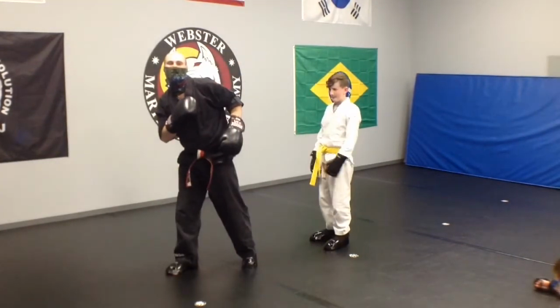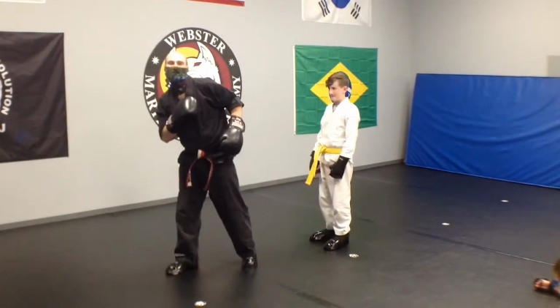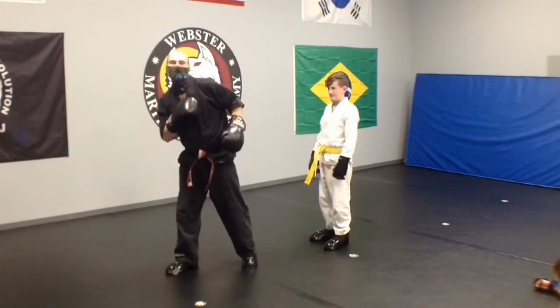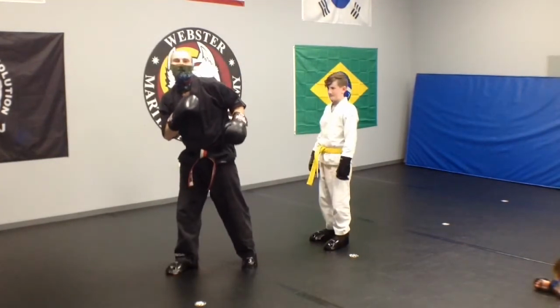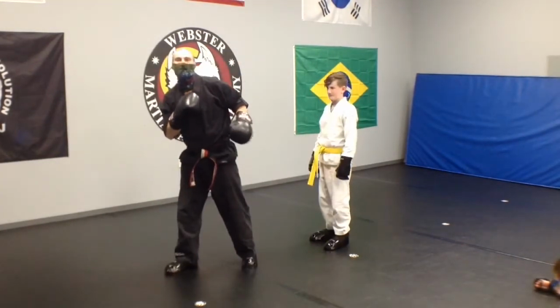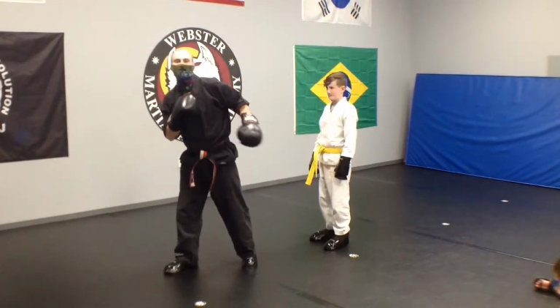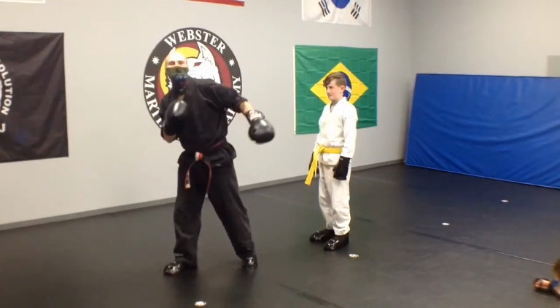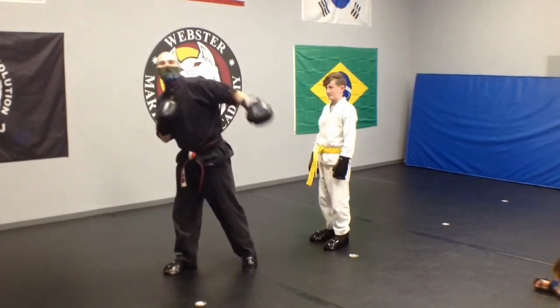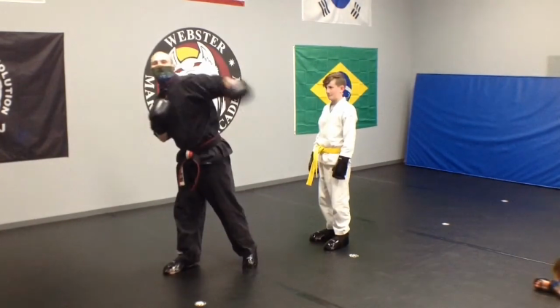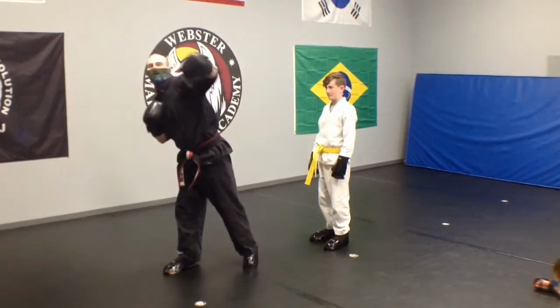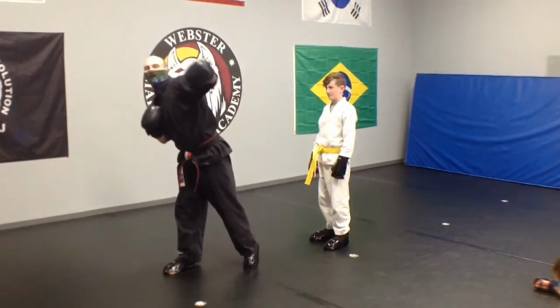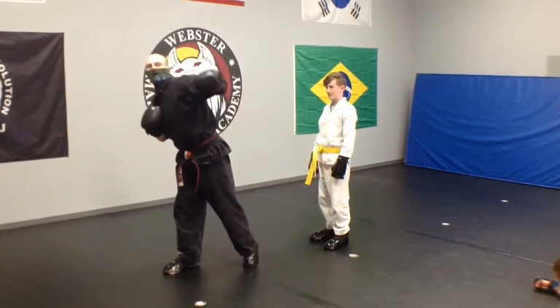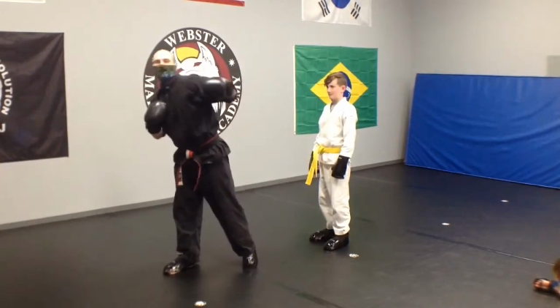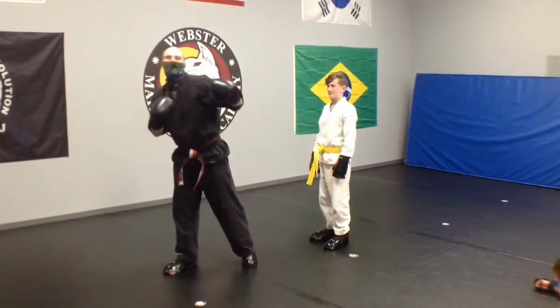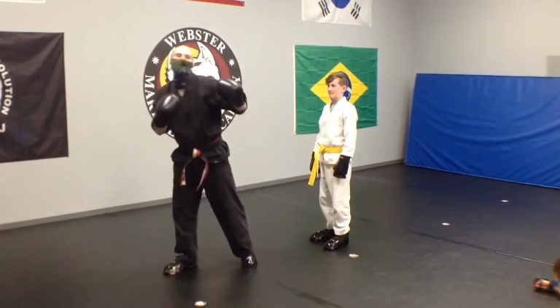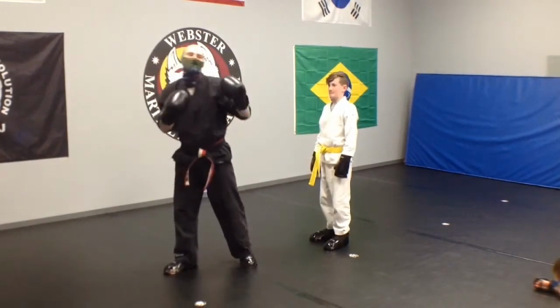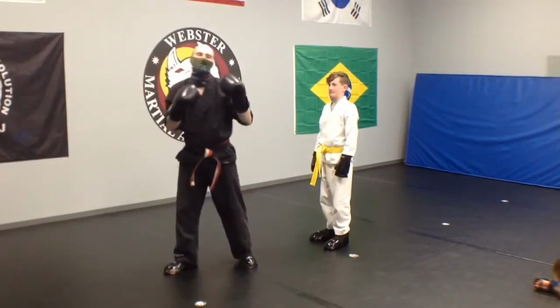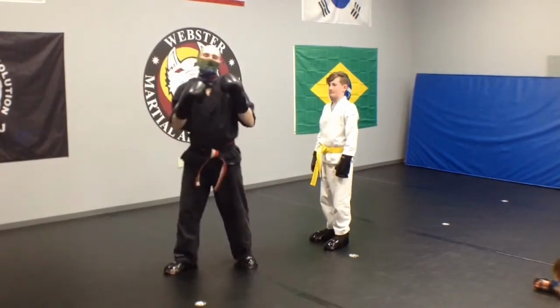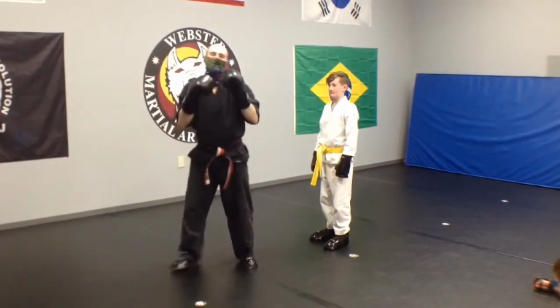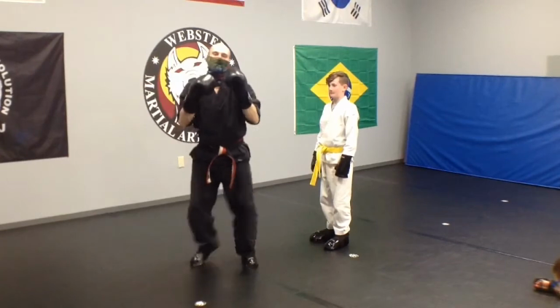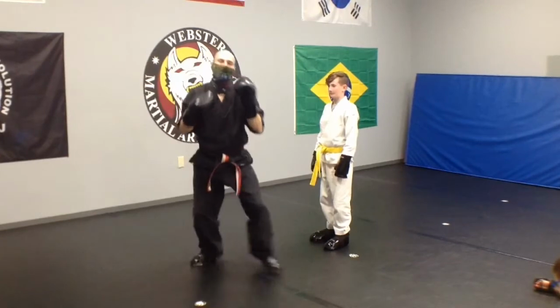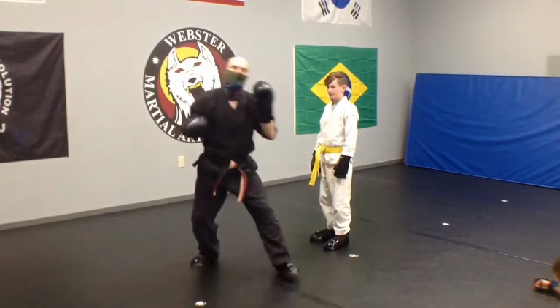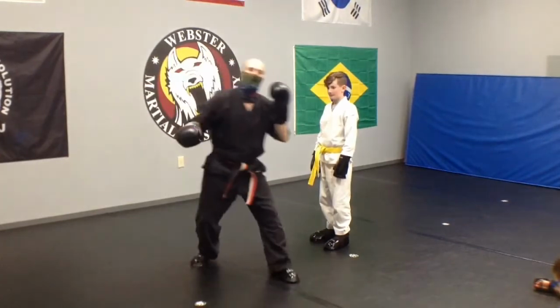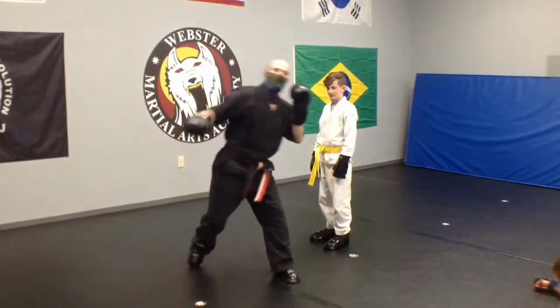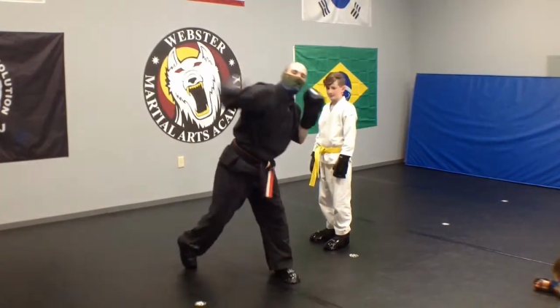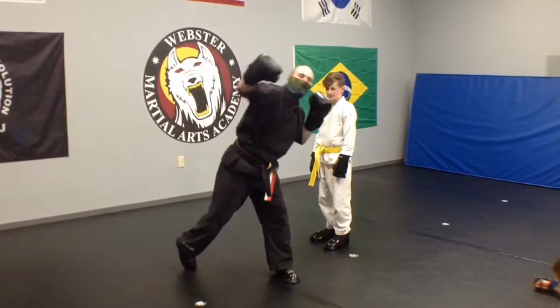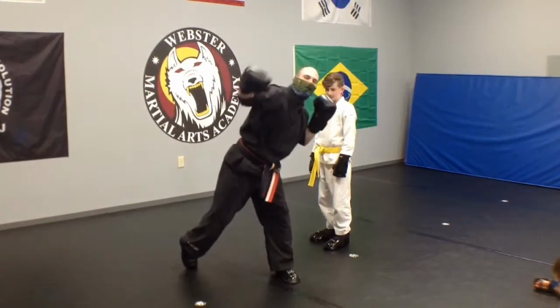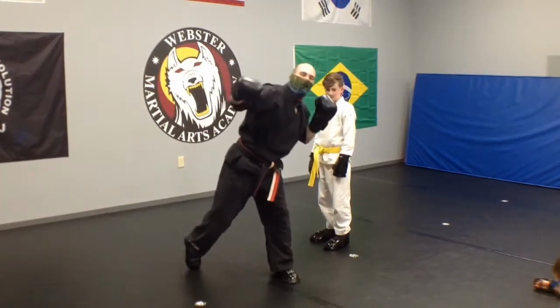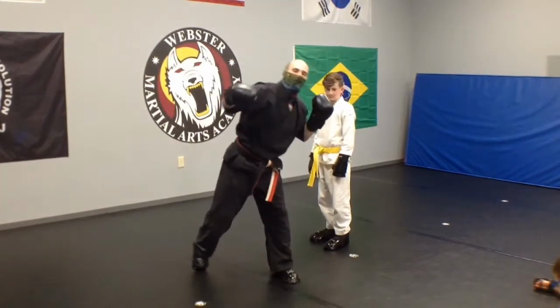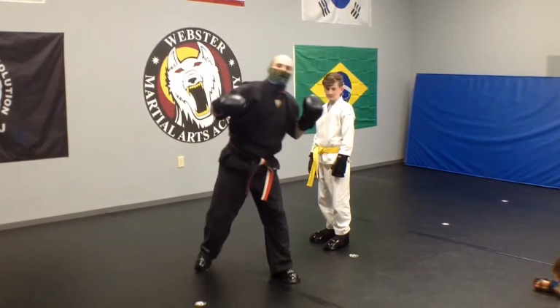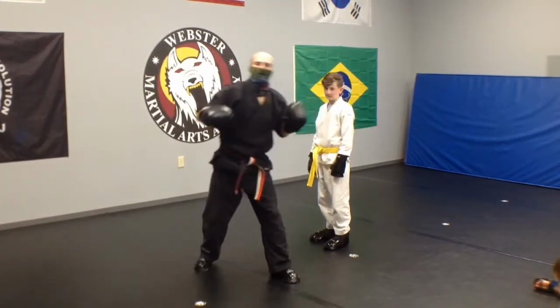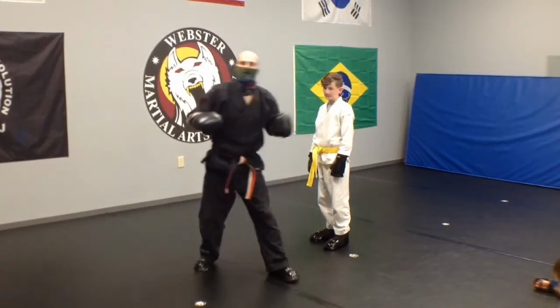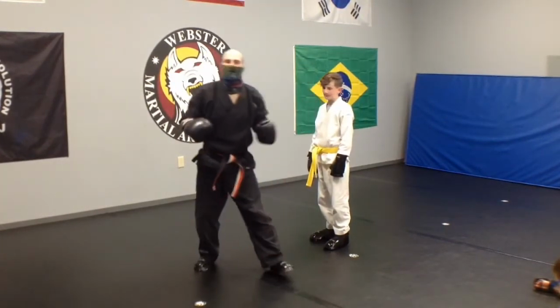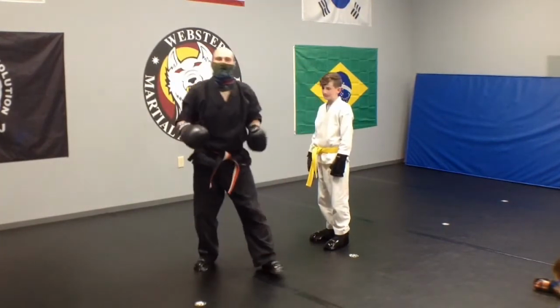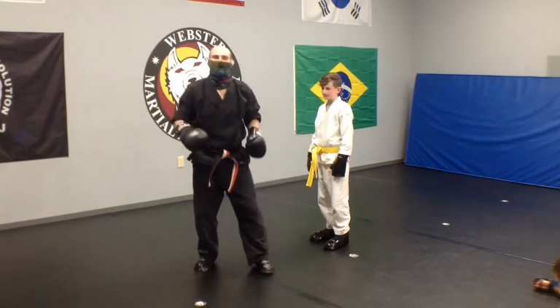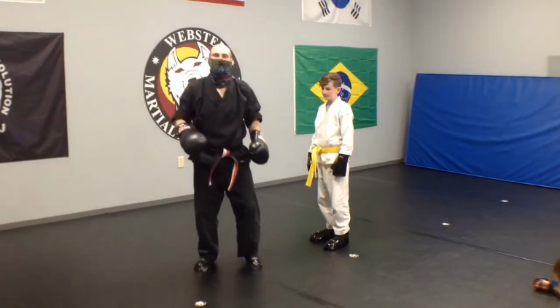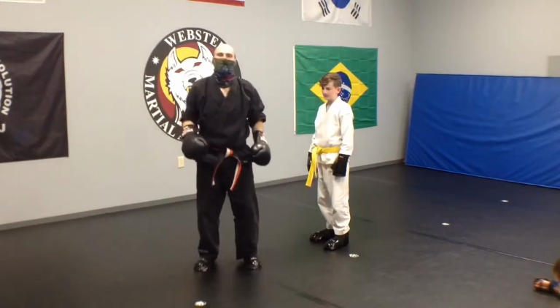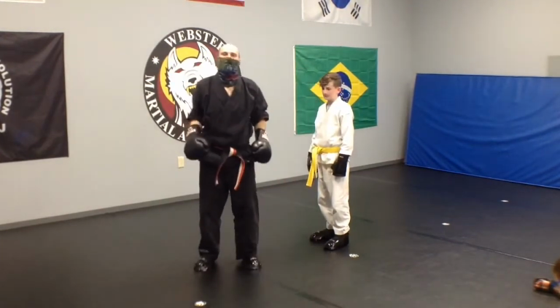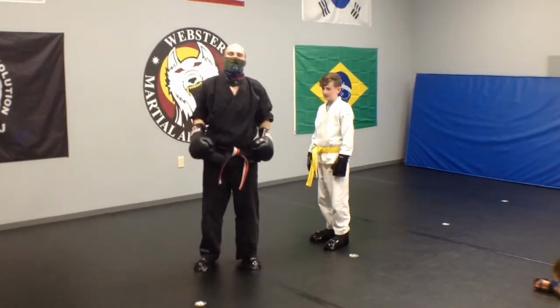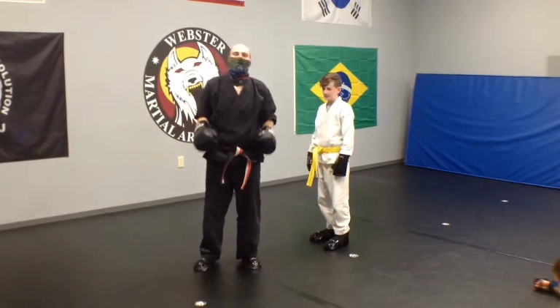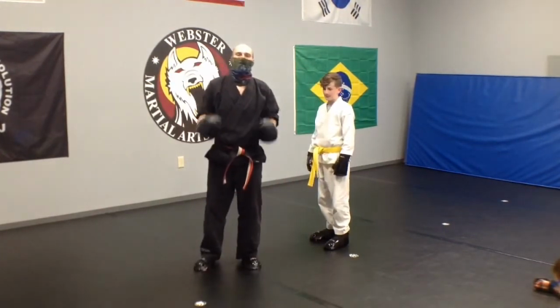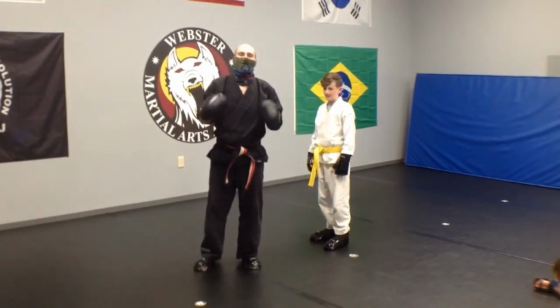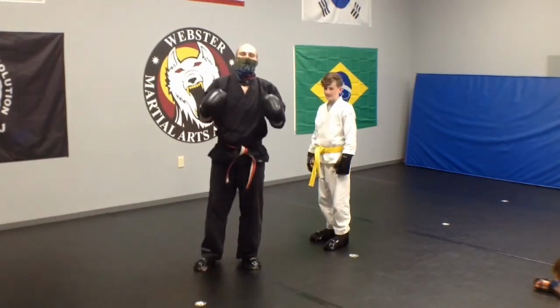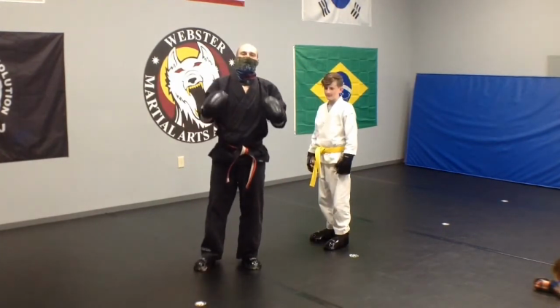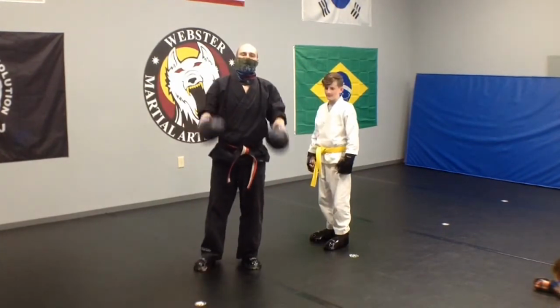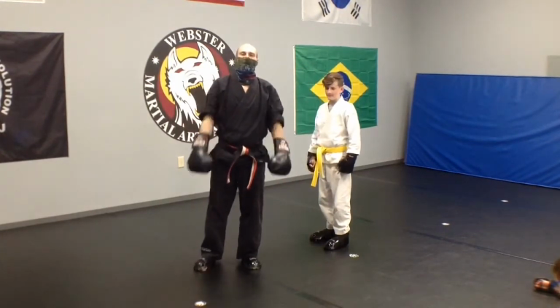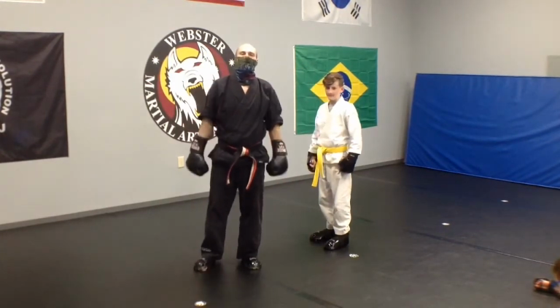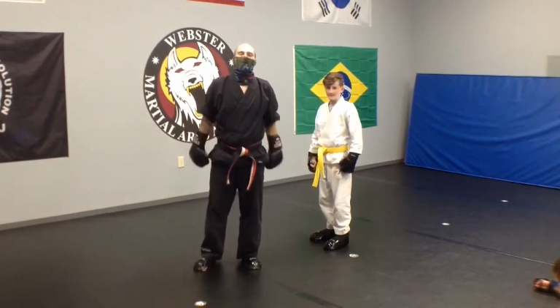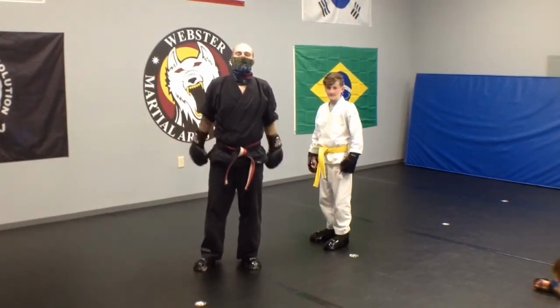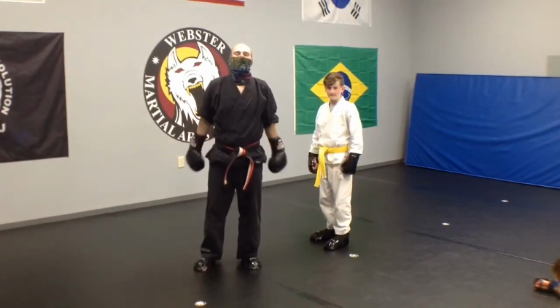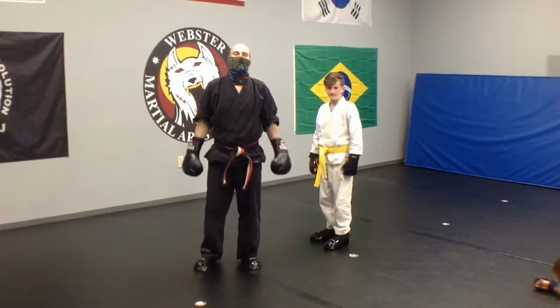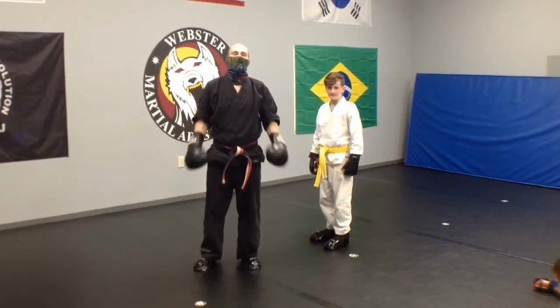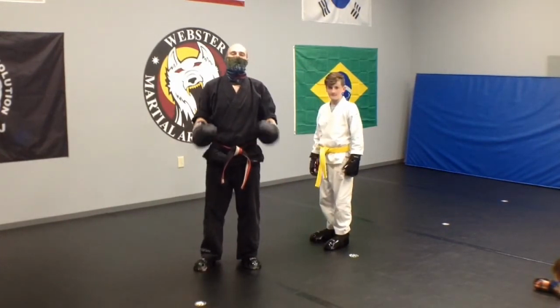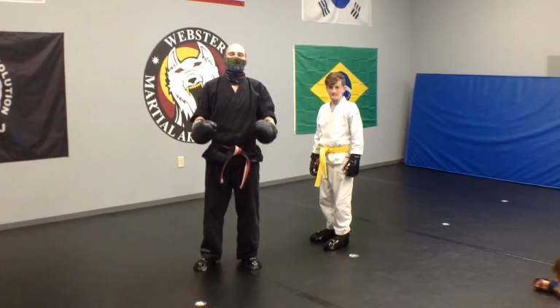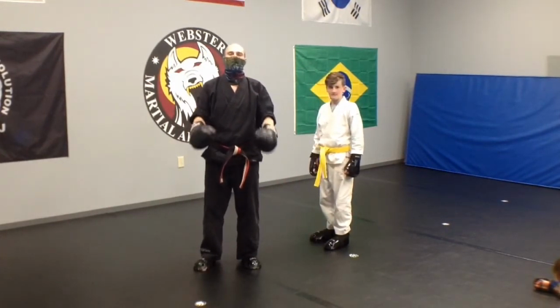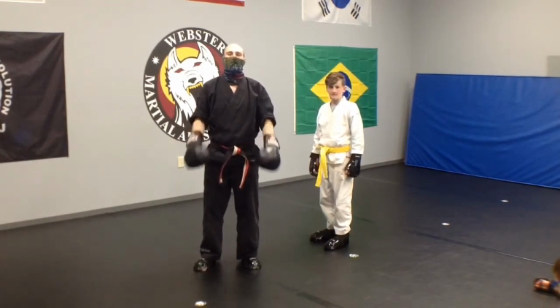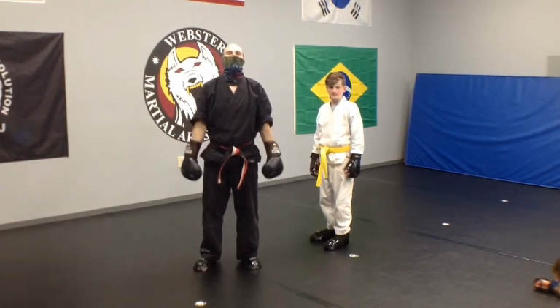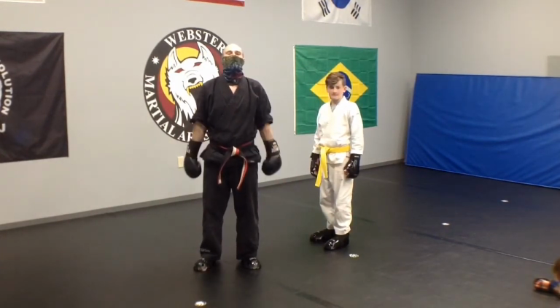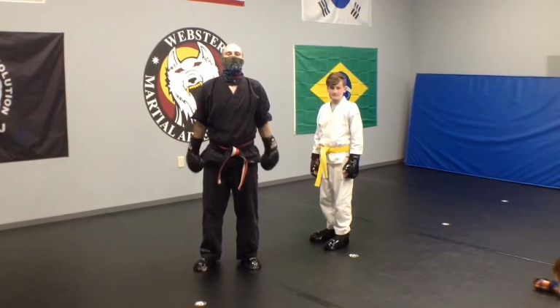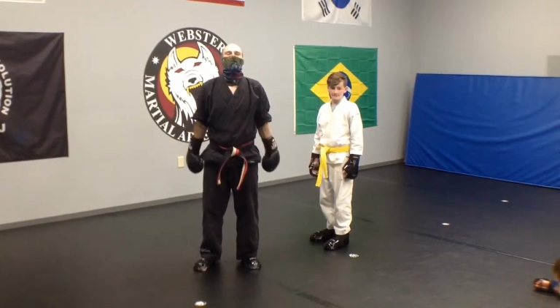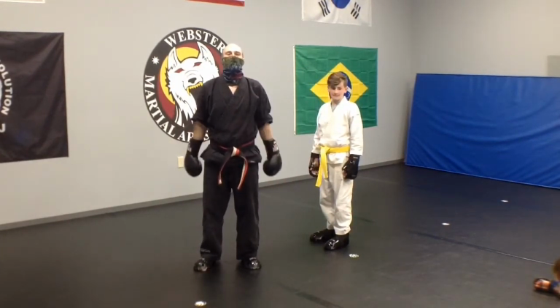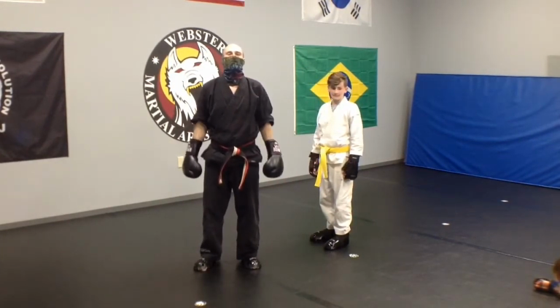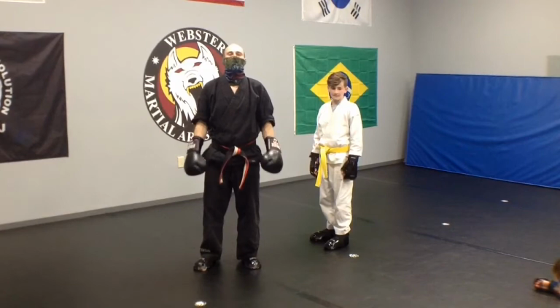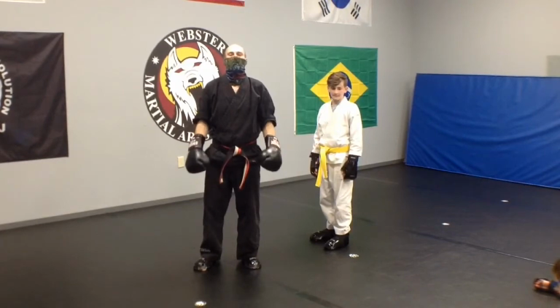Hope this technique helps you on your martial arts journey.